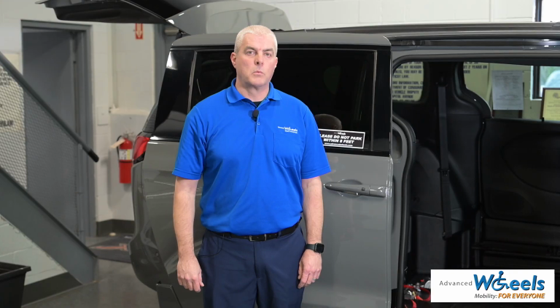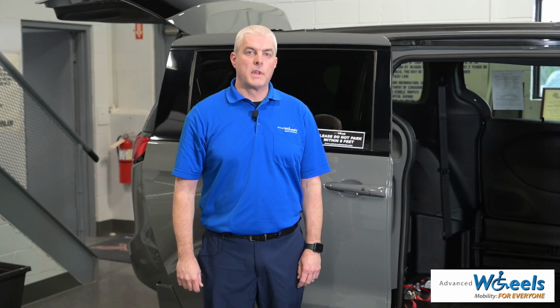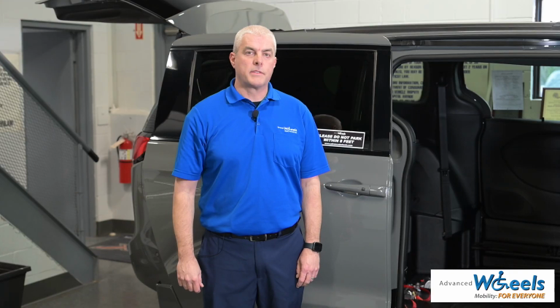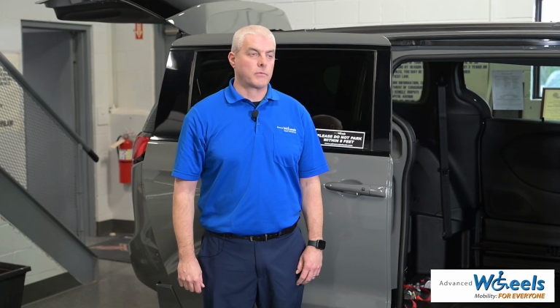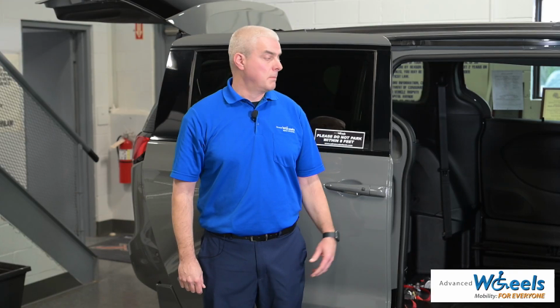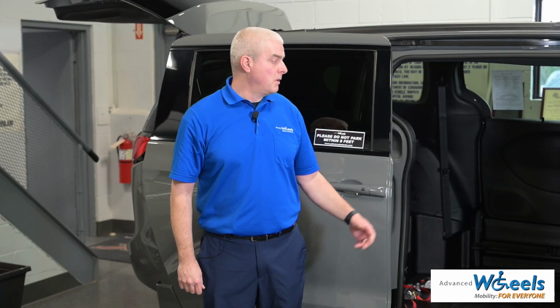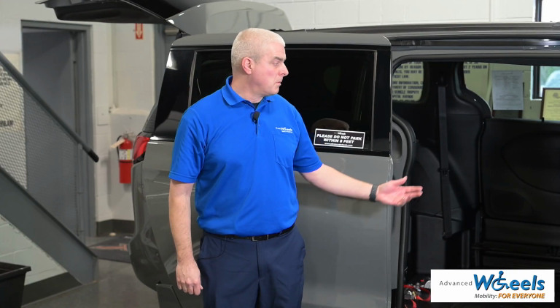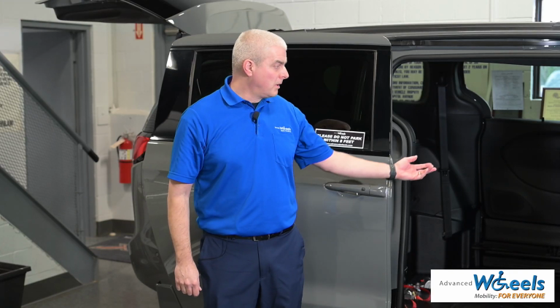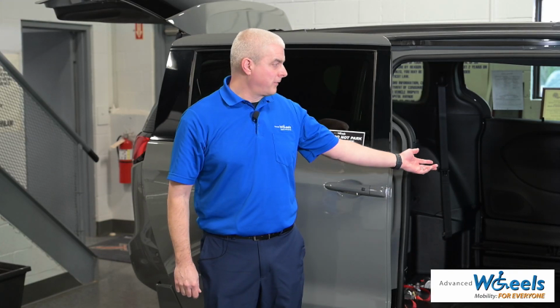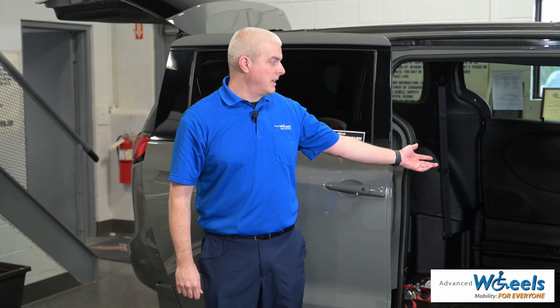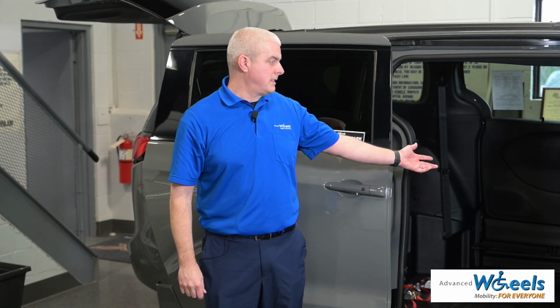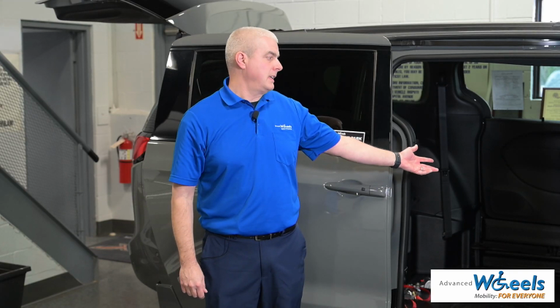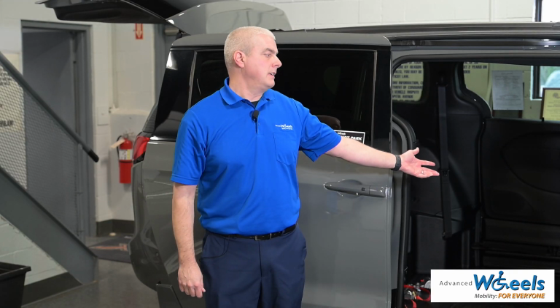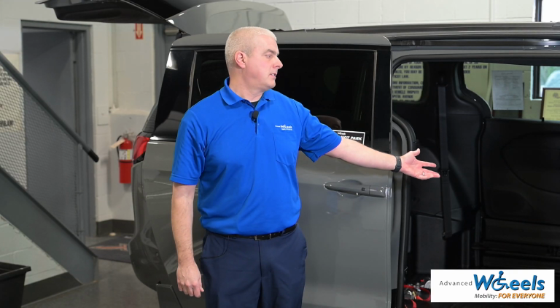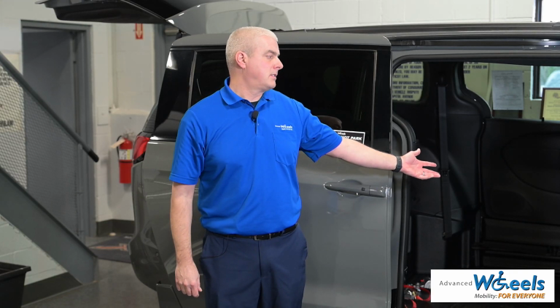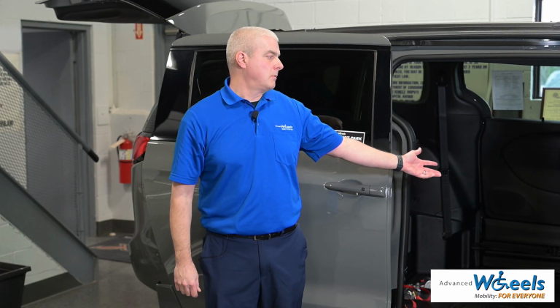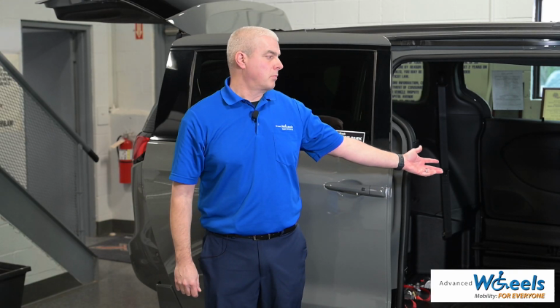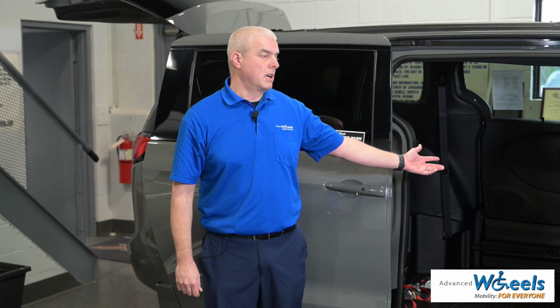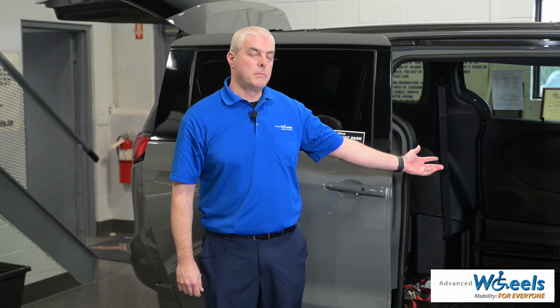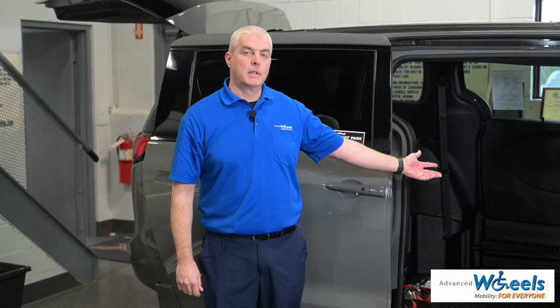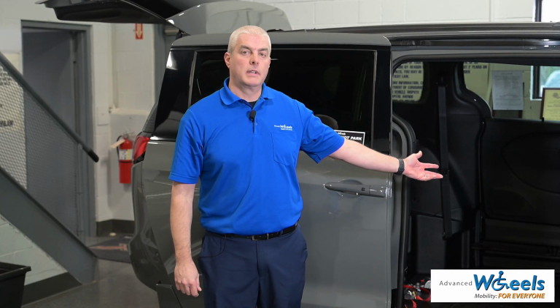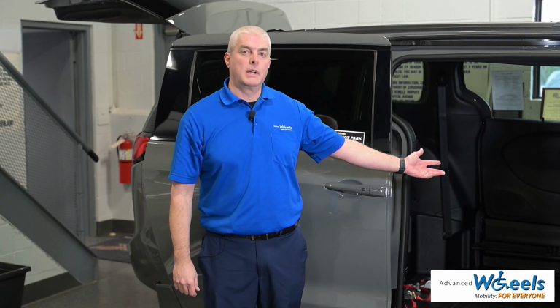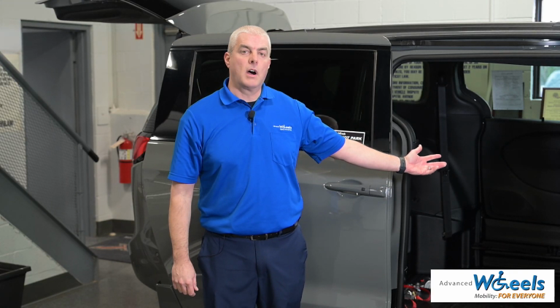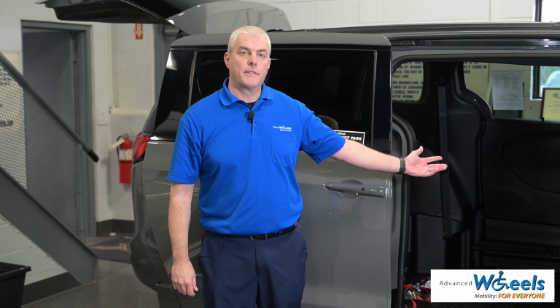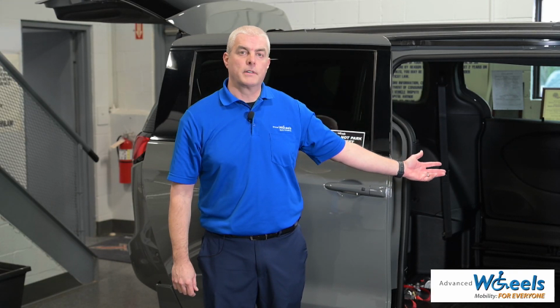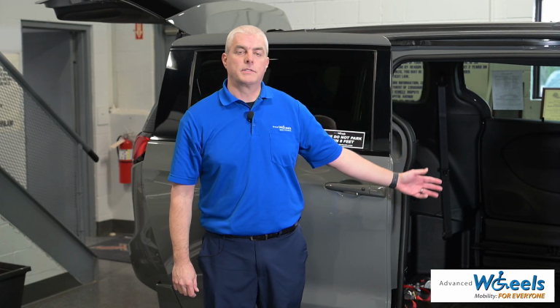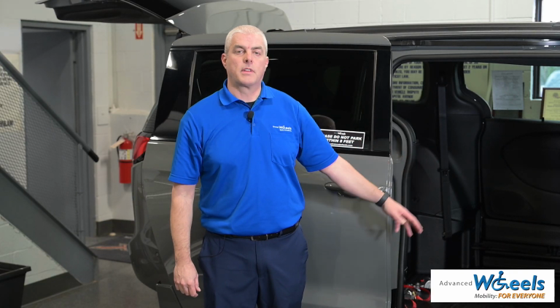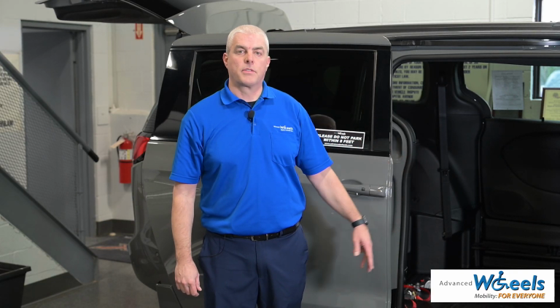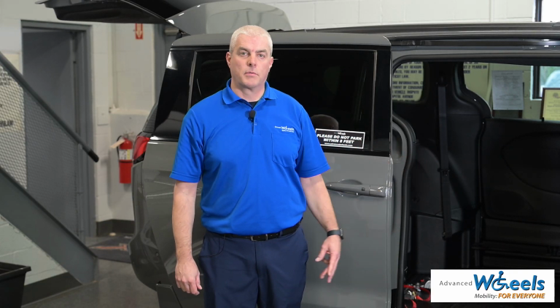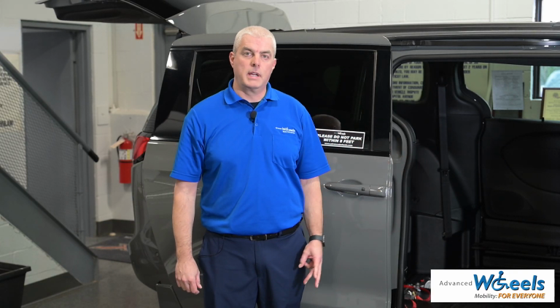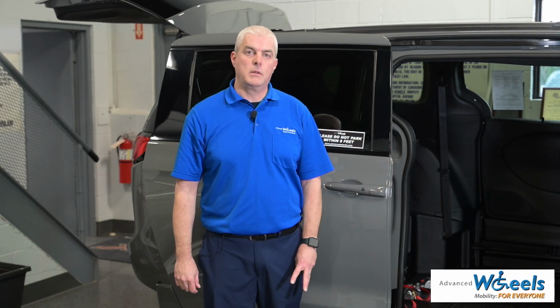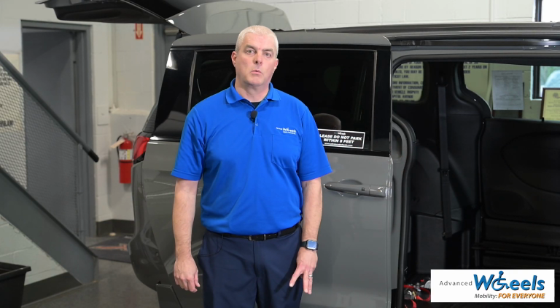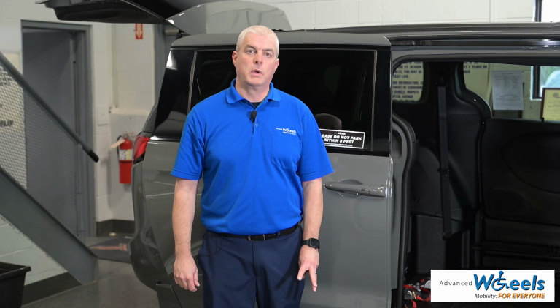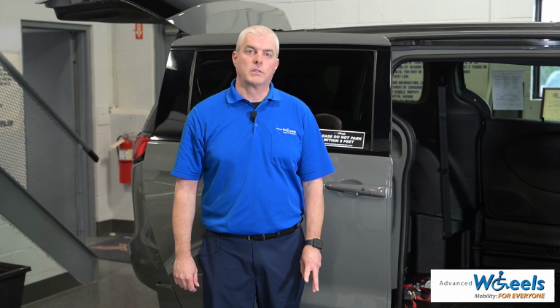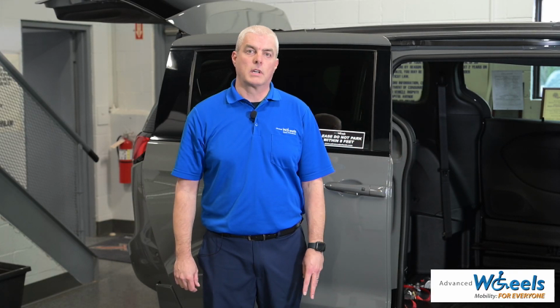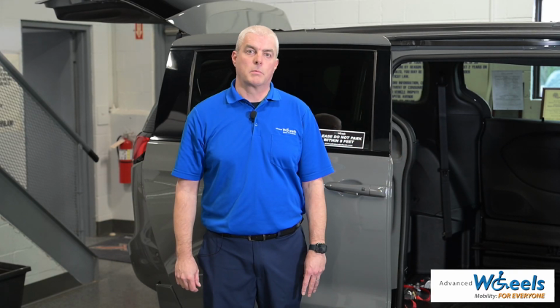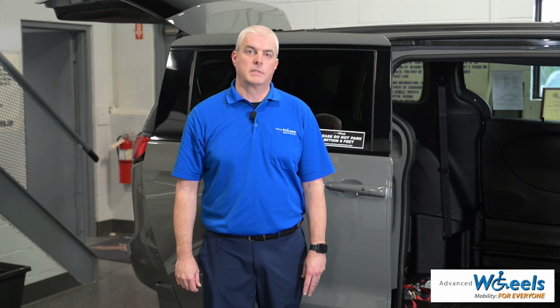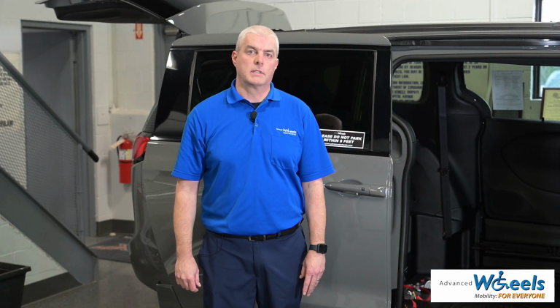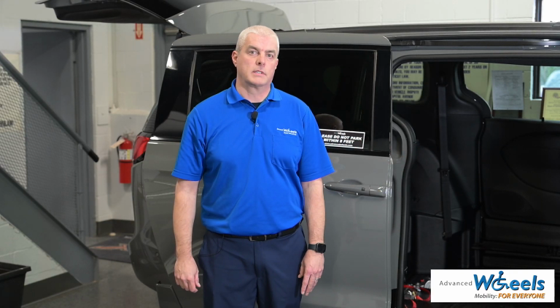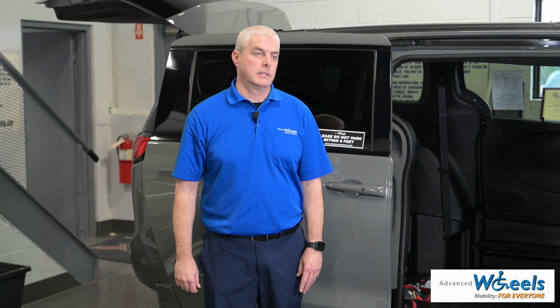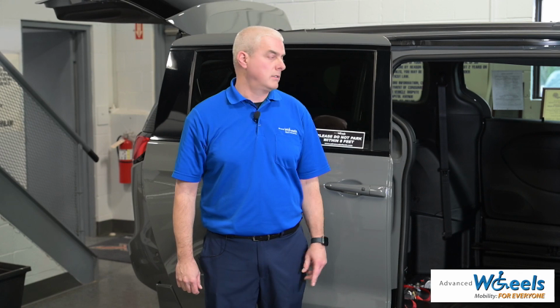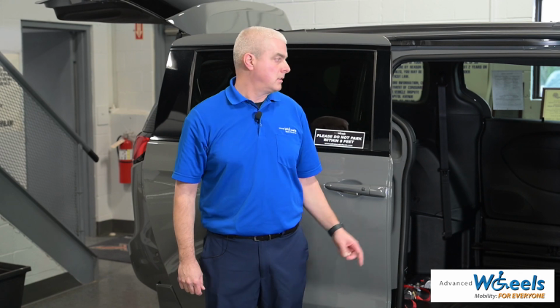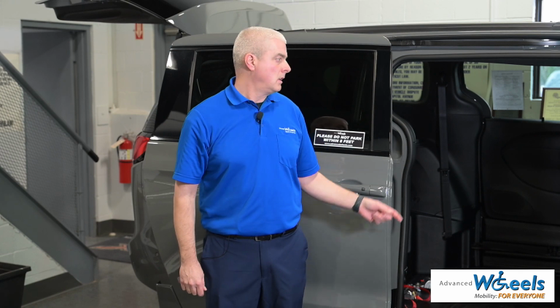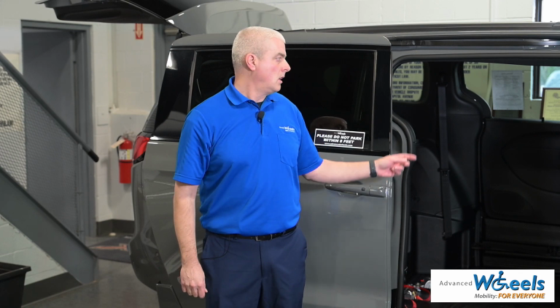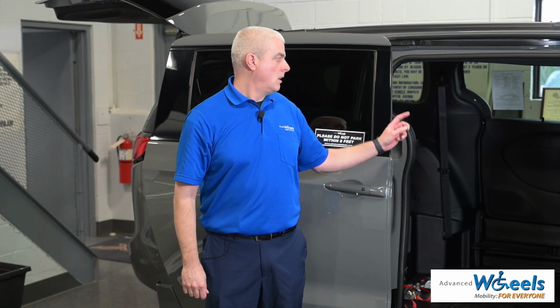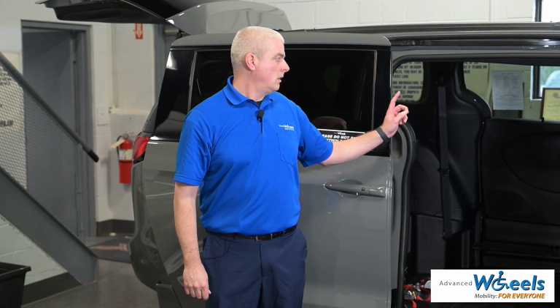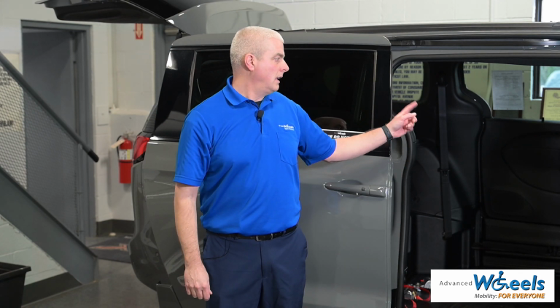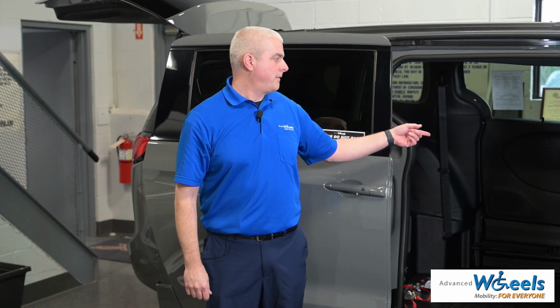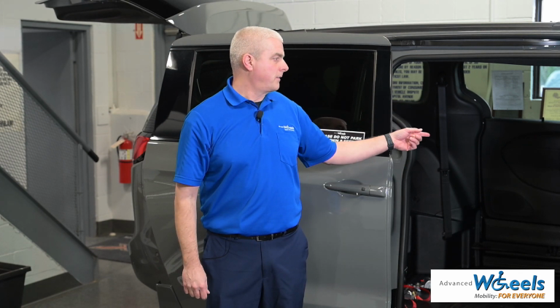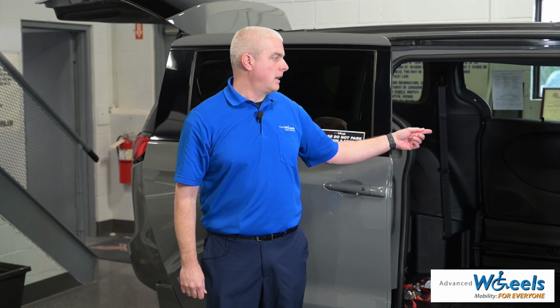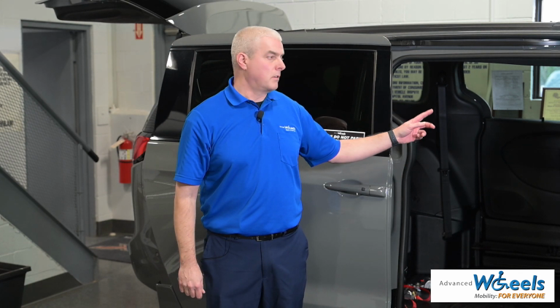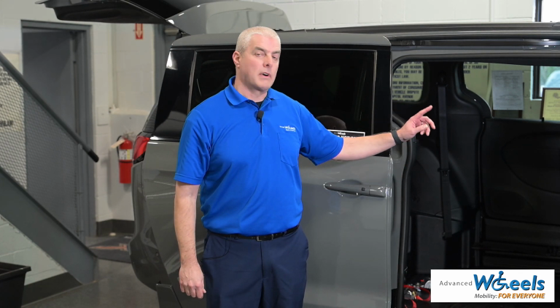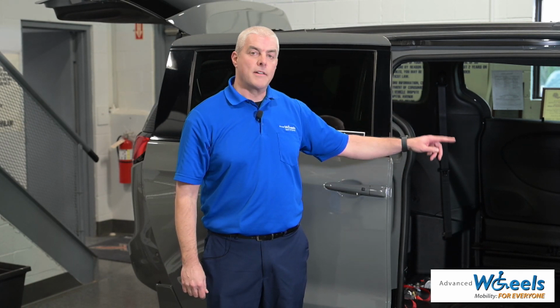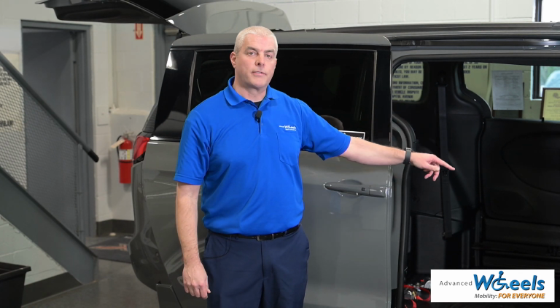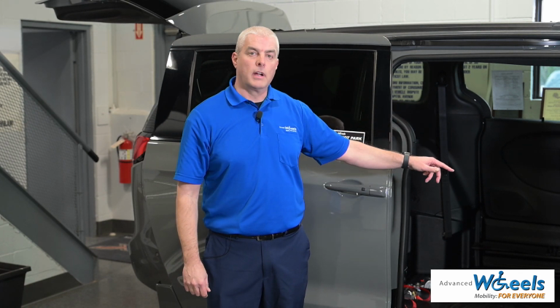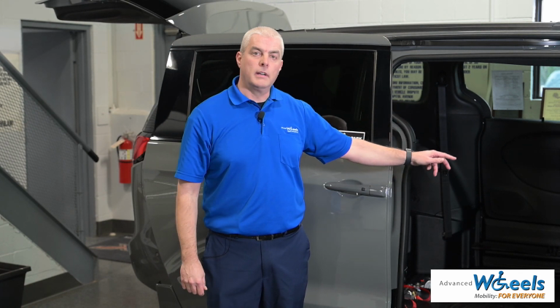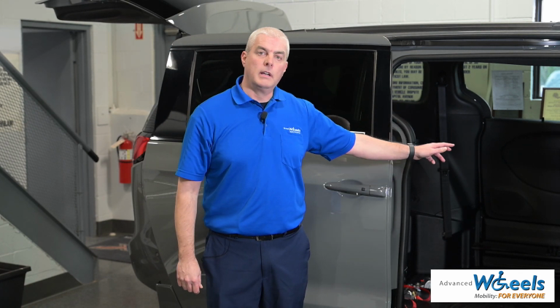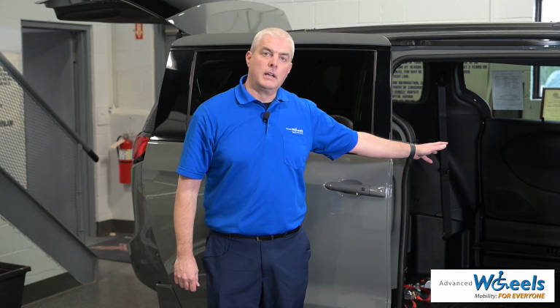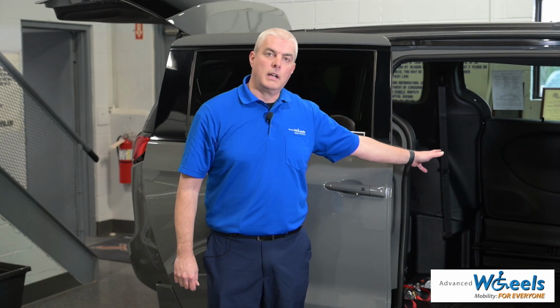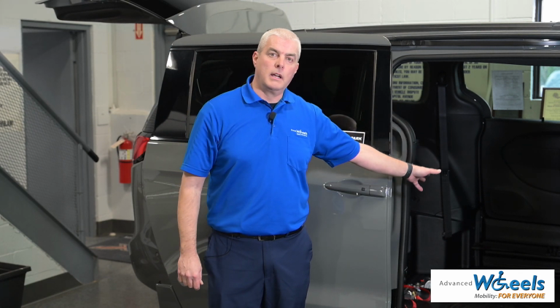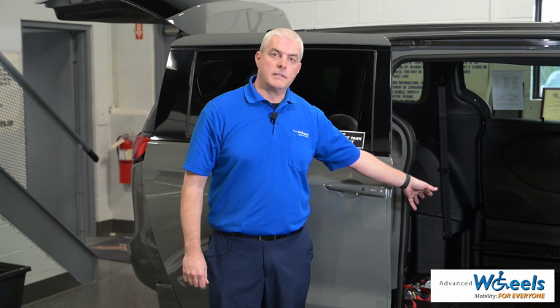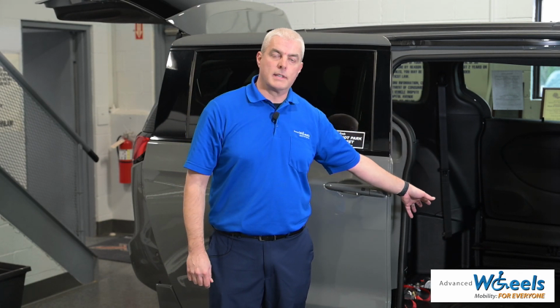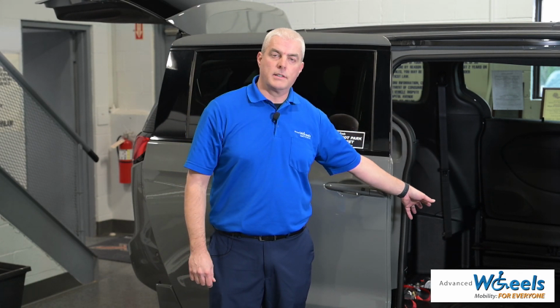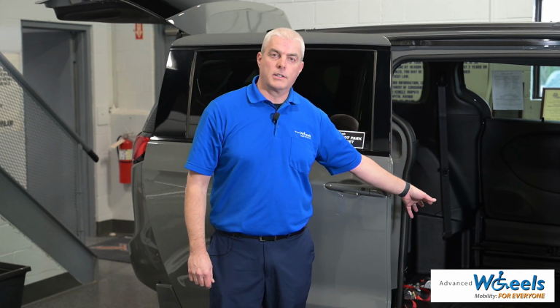With removable front seats, BraunAbility offers three wheelchair positions: left front, right front, and center.